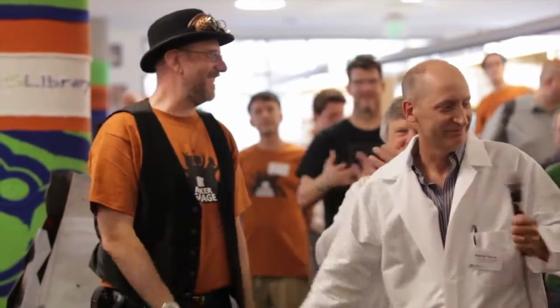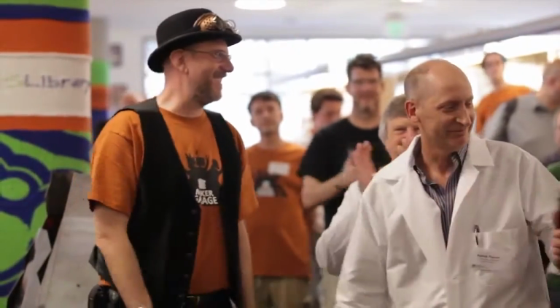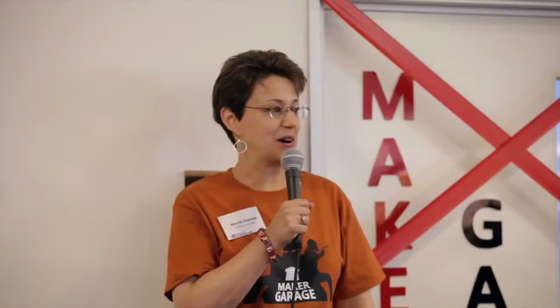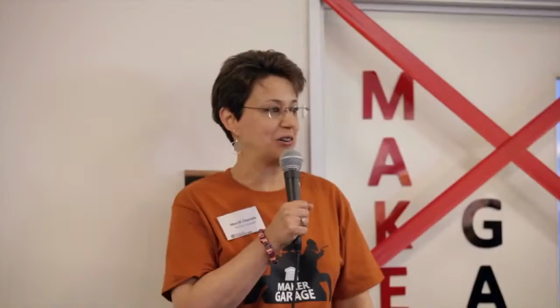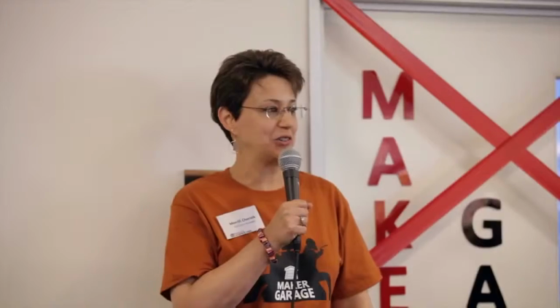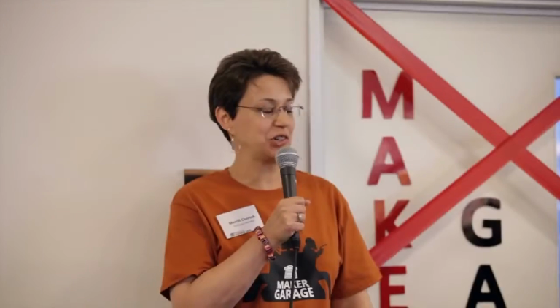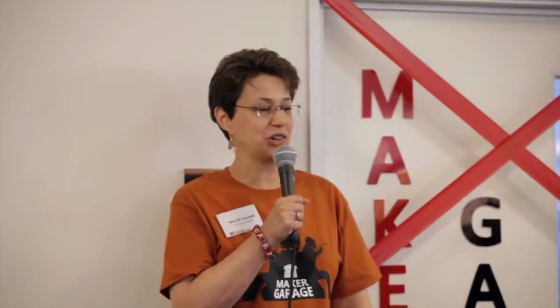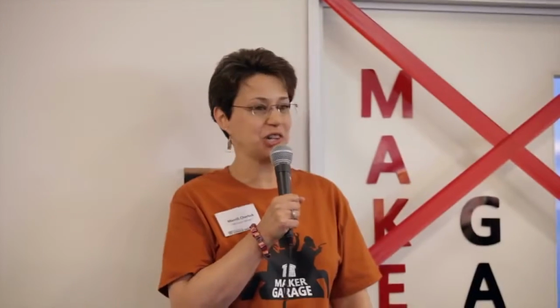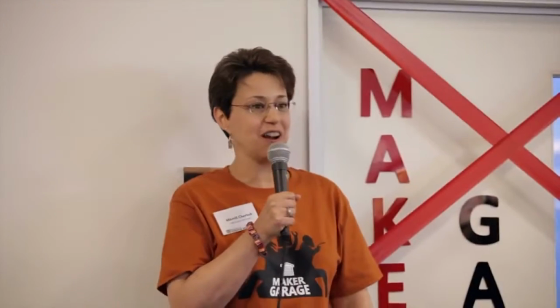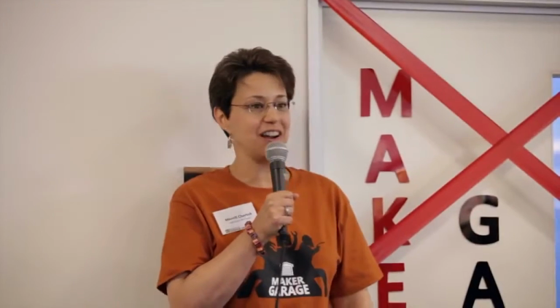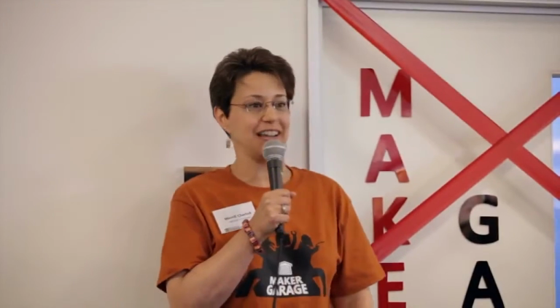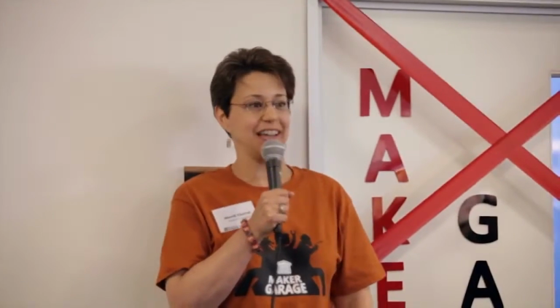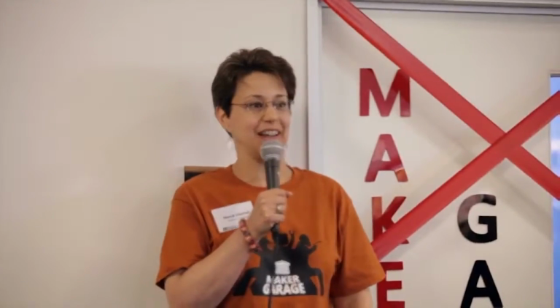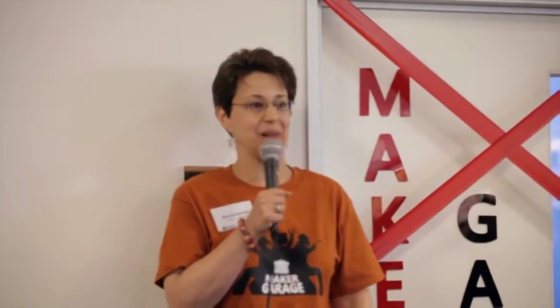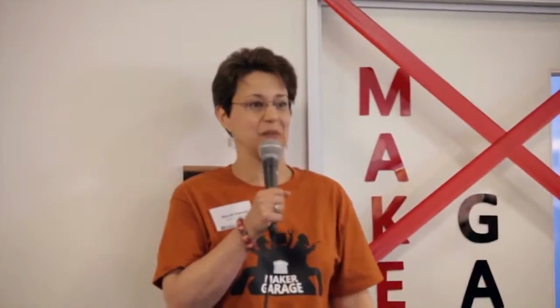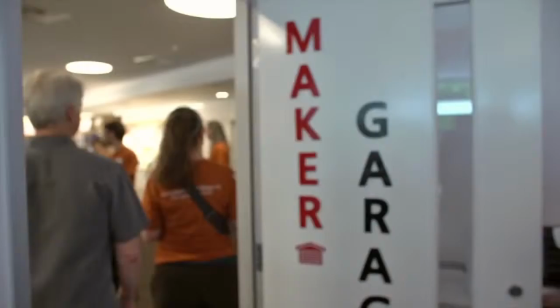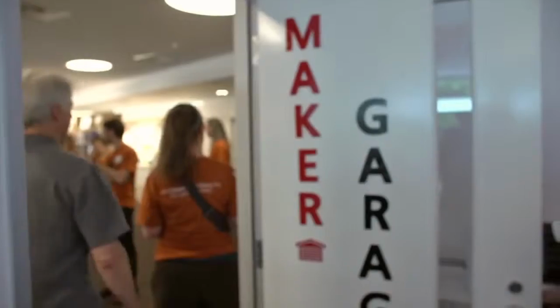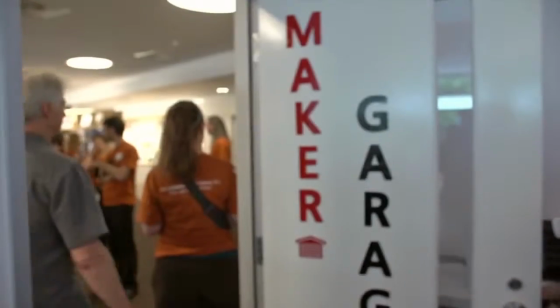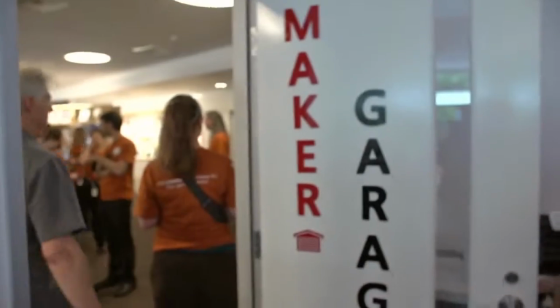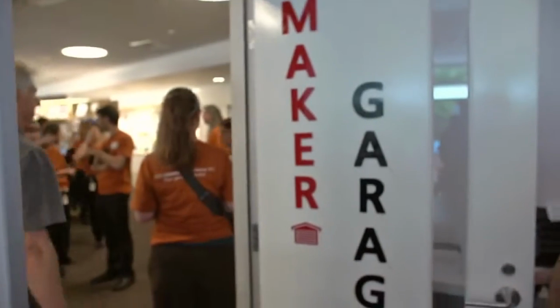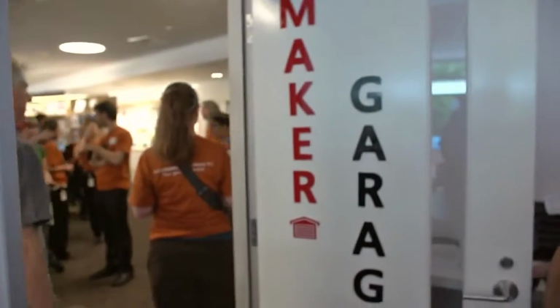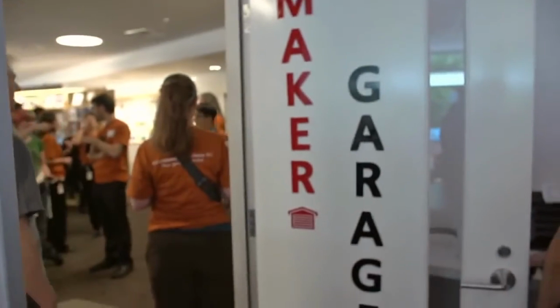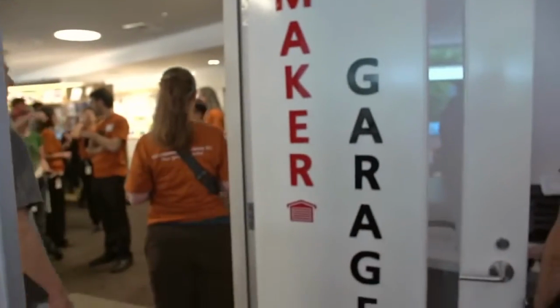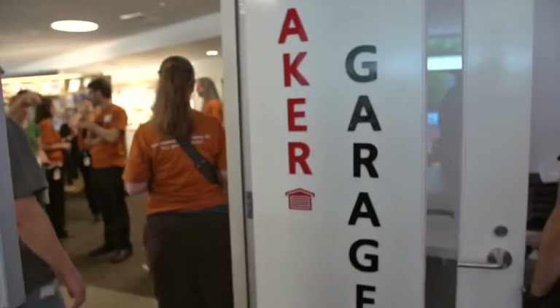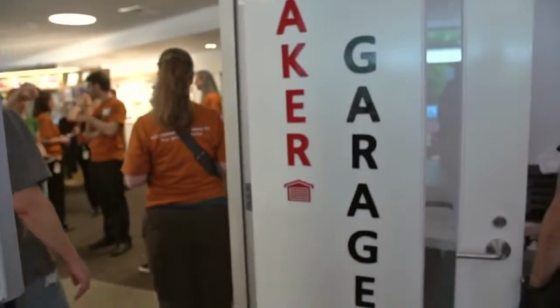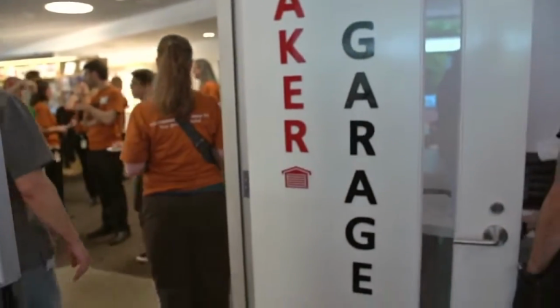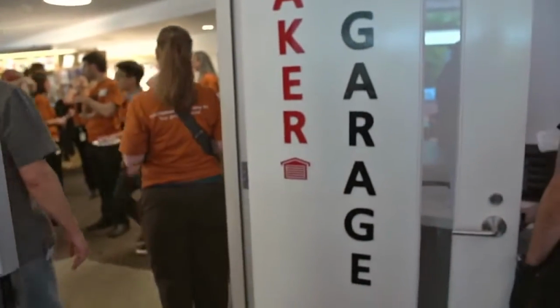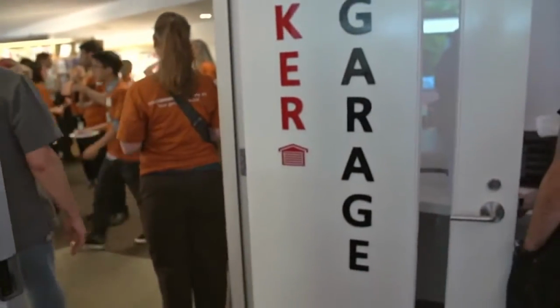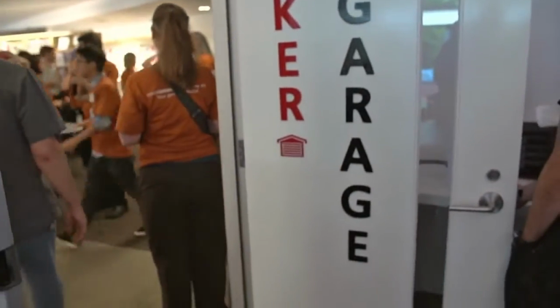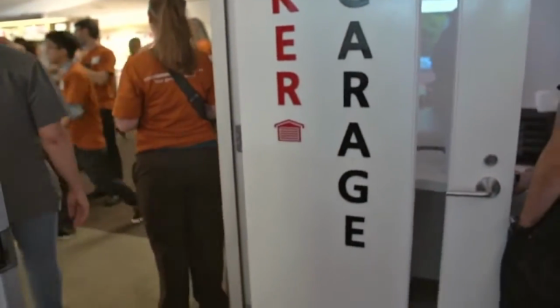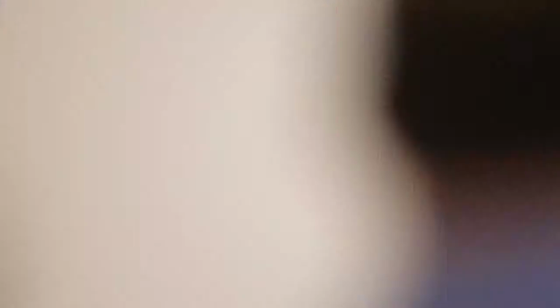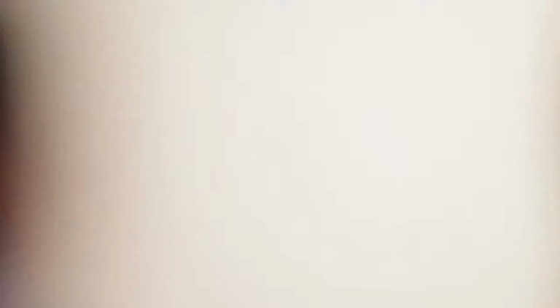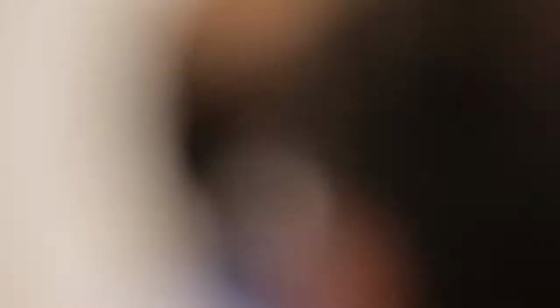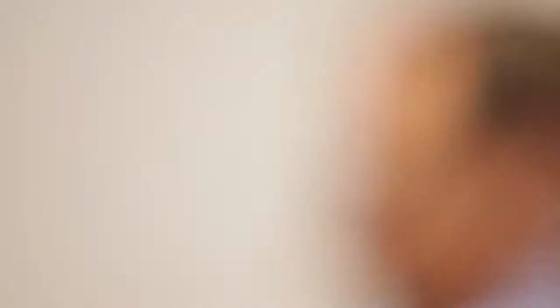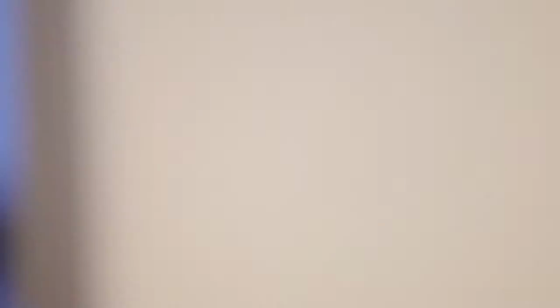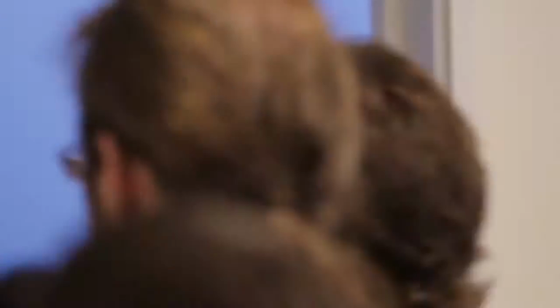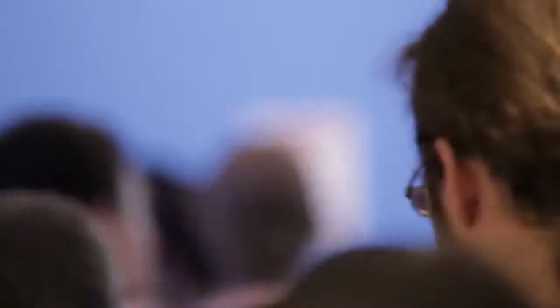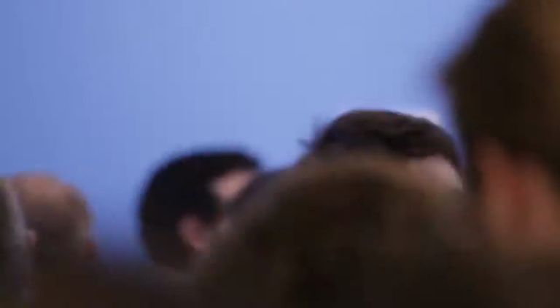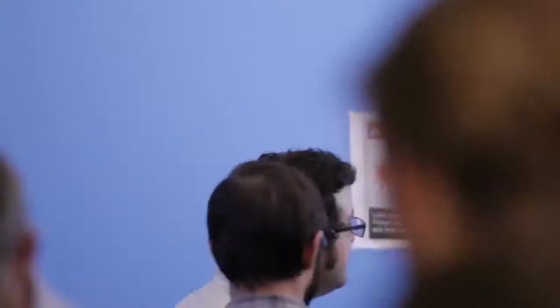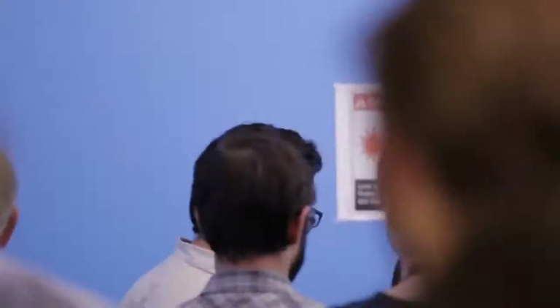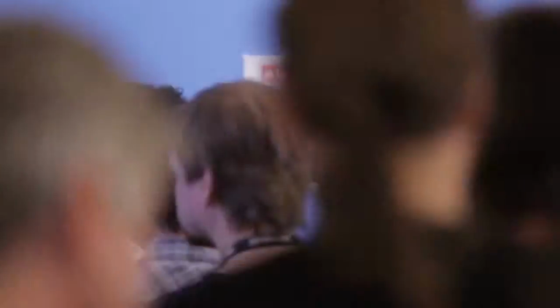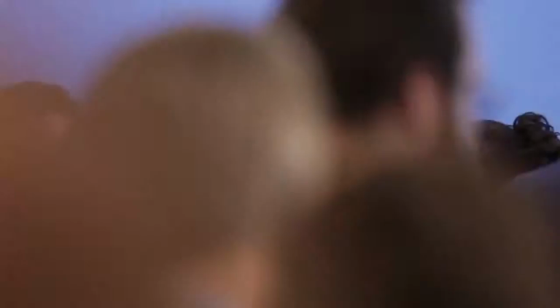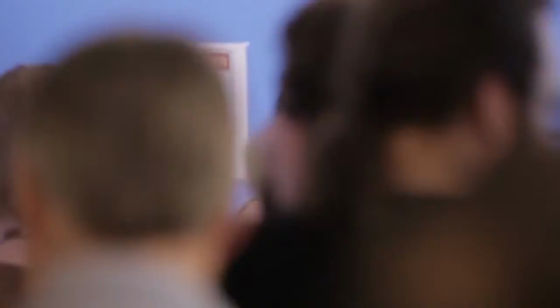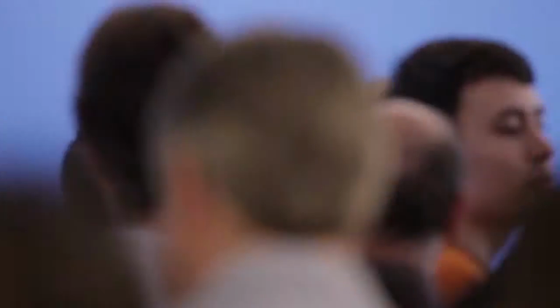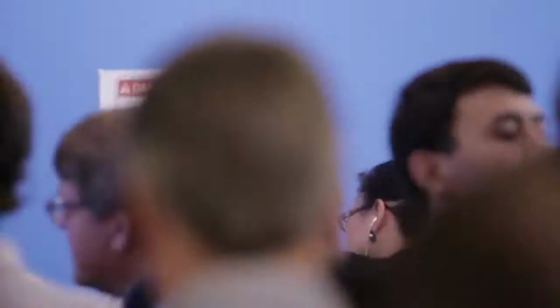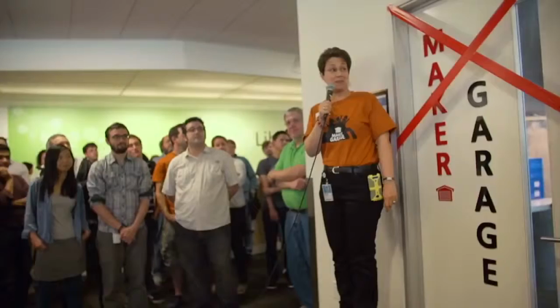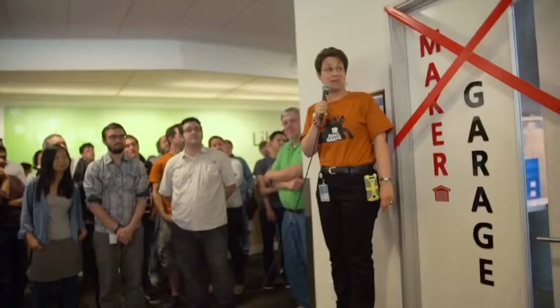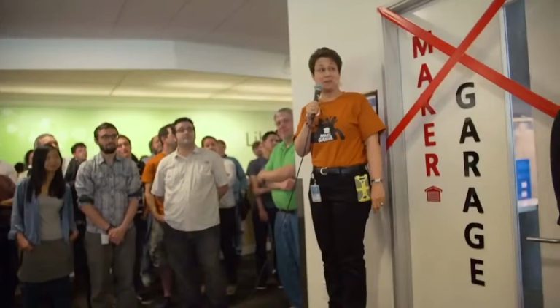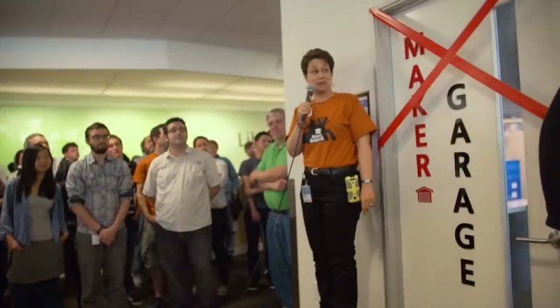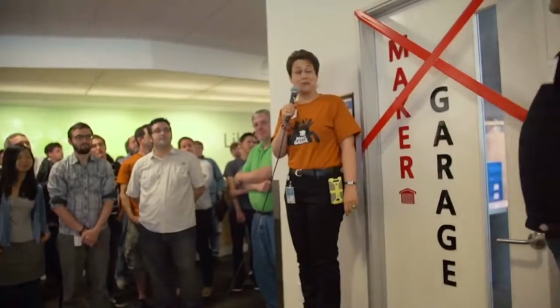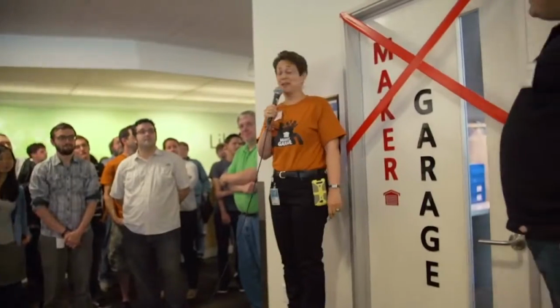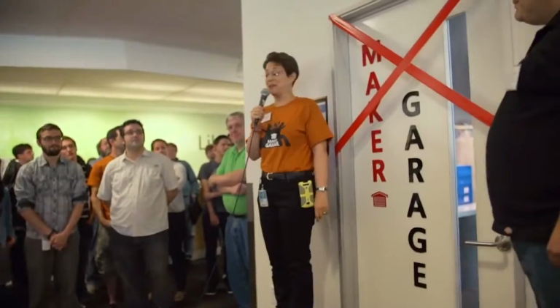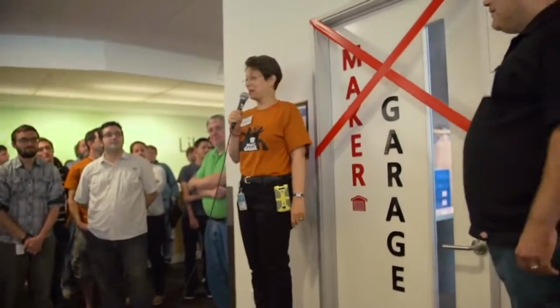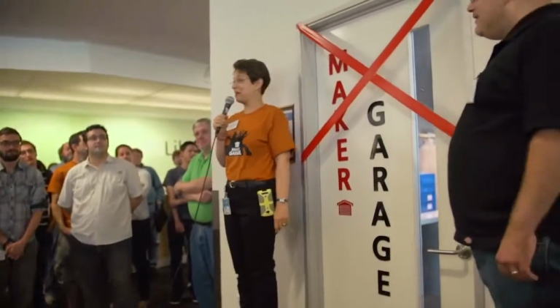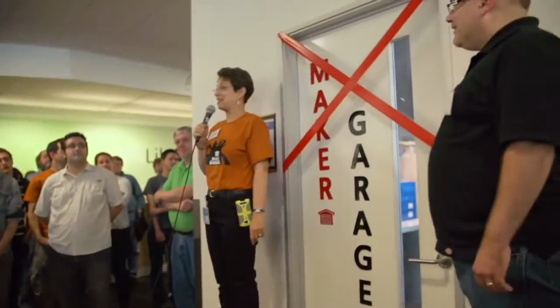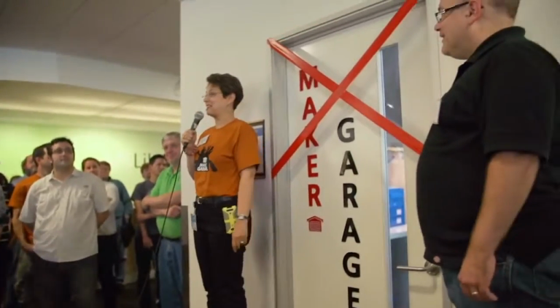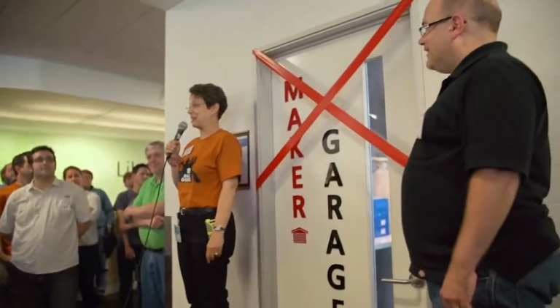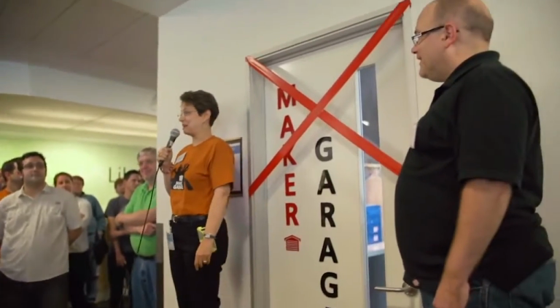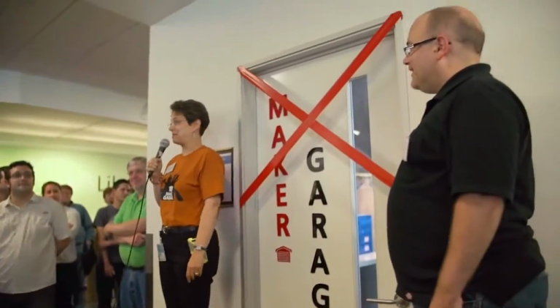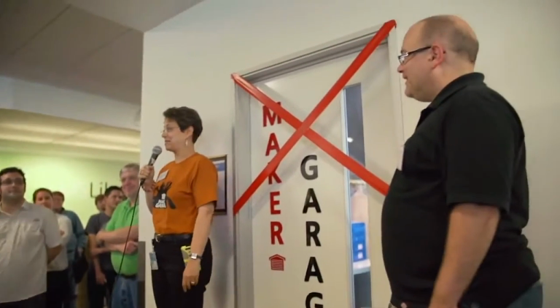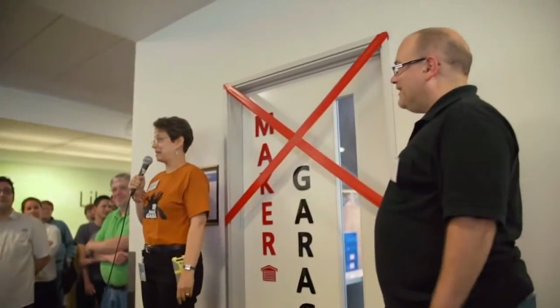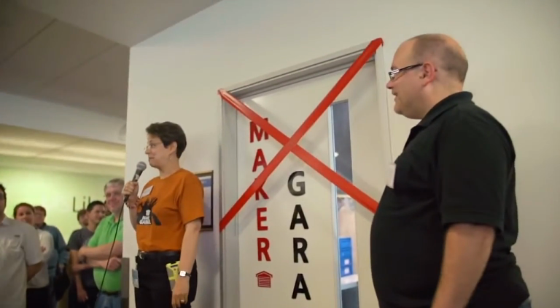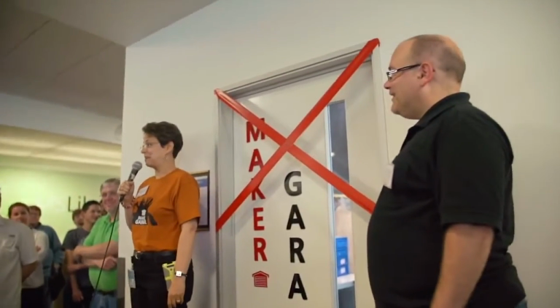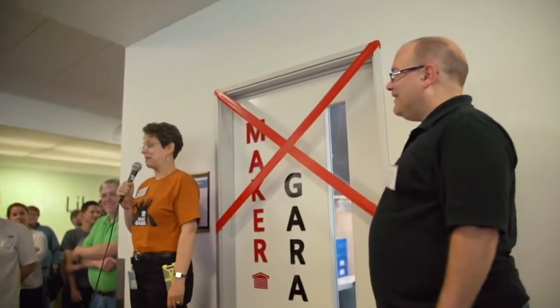I'm Merrill Churchoff, and I'm so thrilled to see all of you here today. Let's explore the new Maker Garage at MS Library.